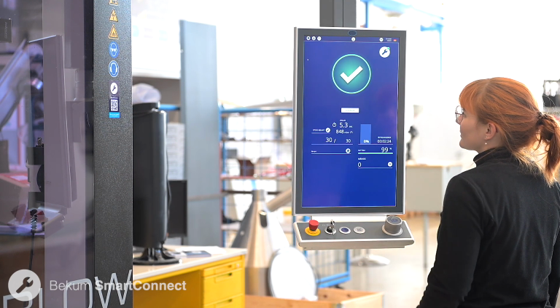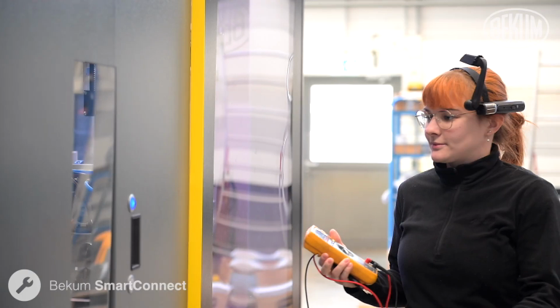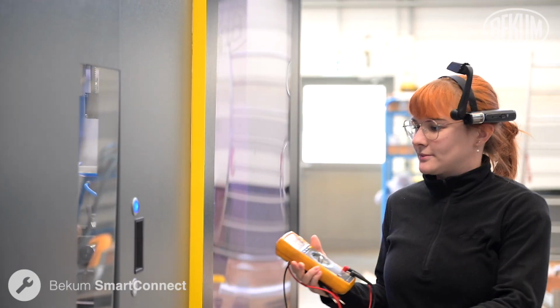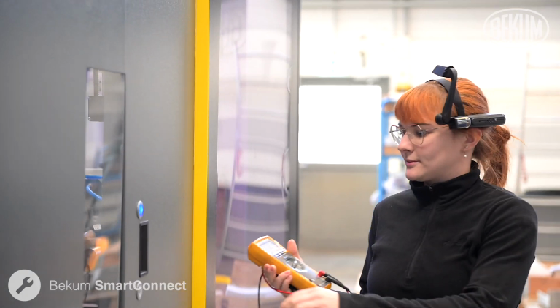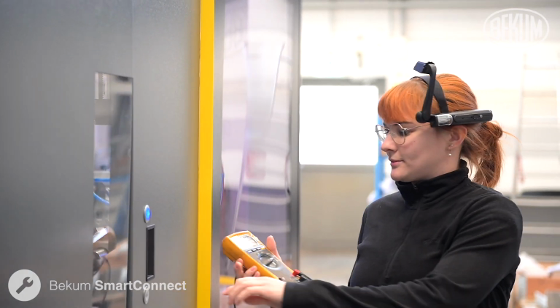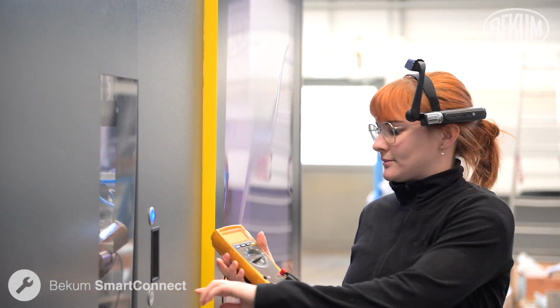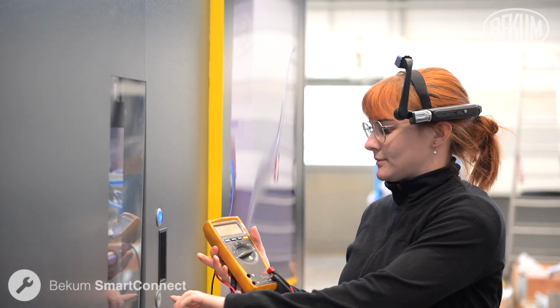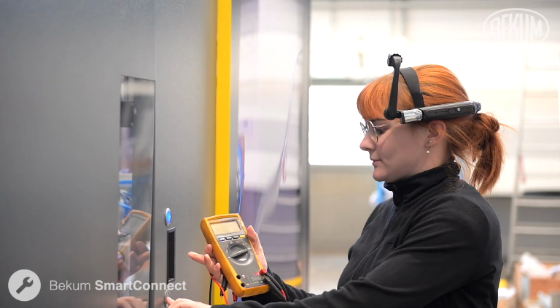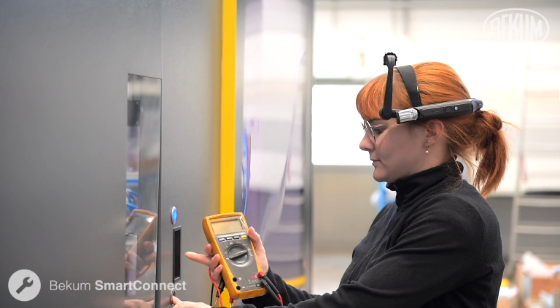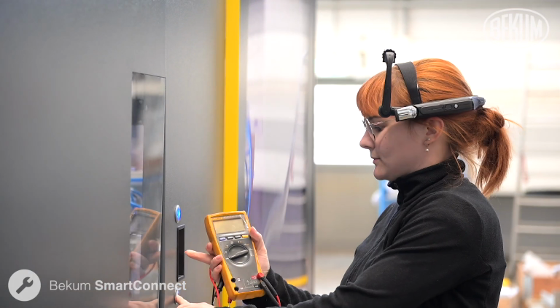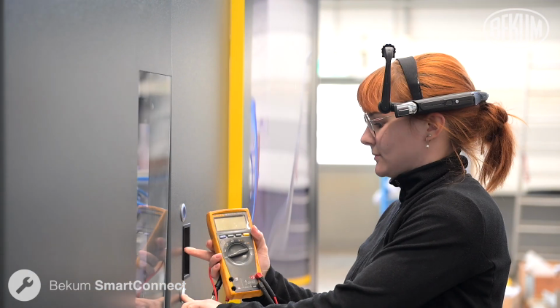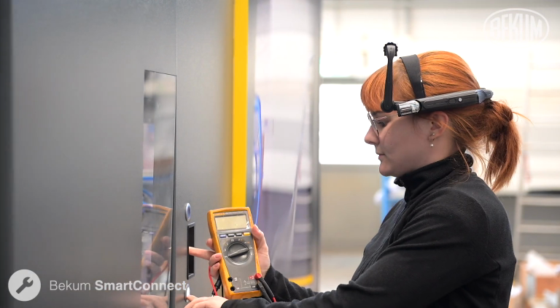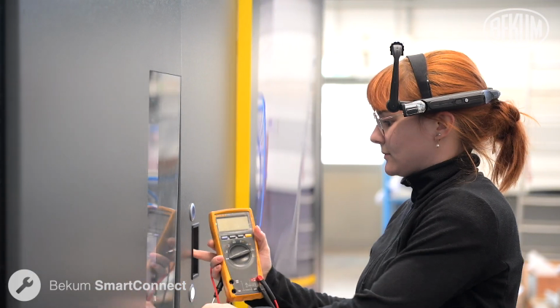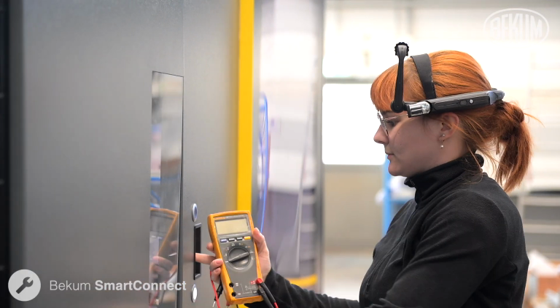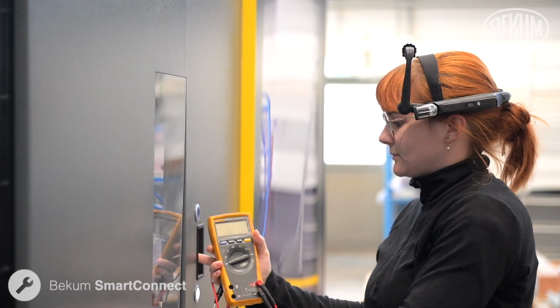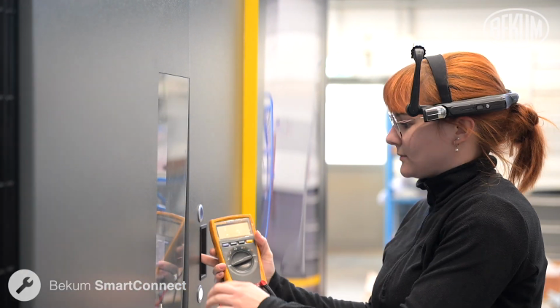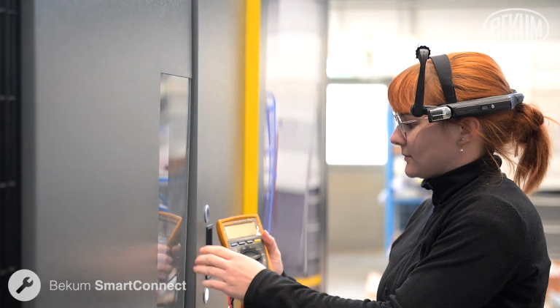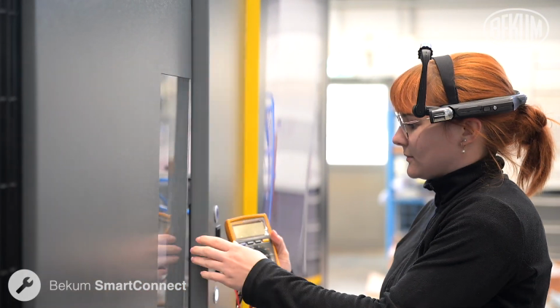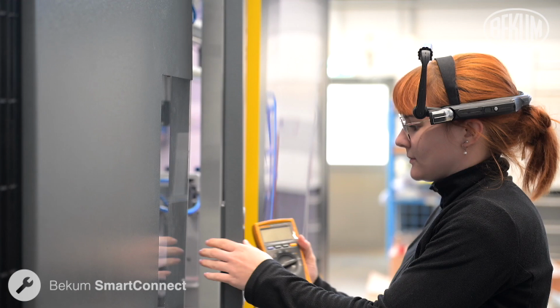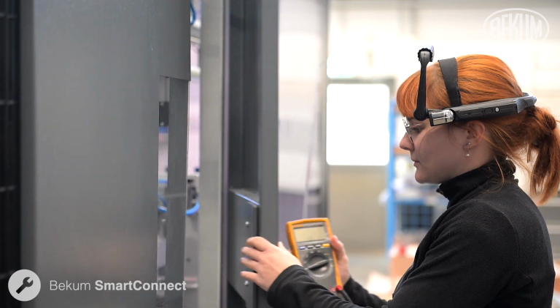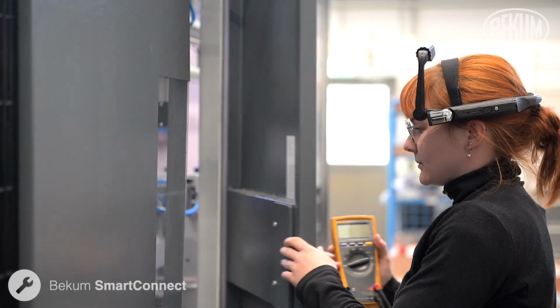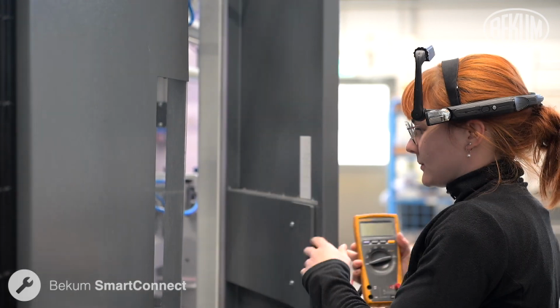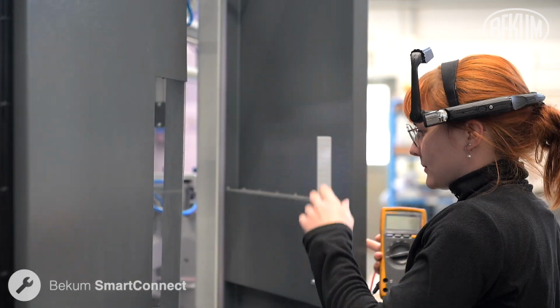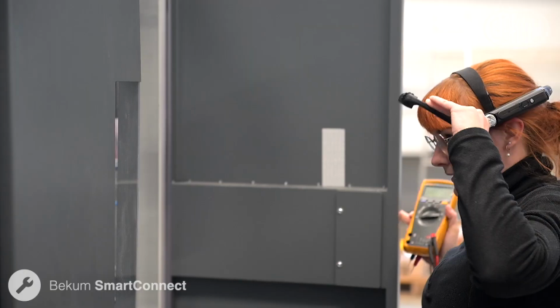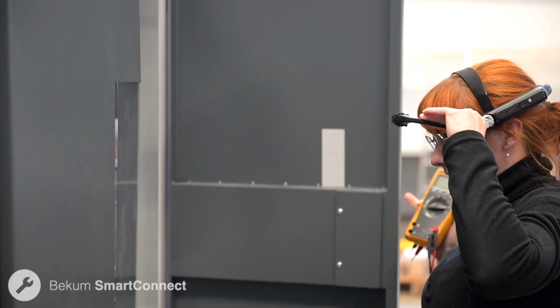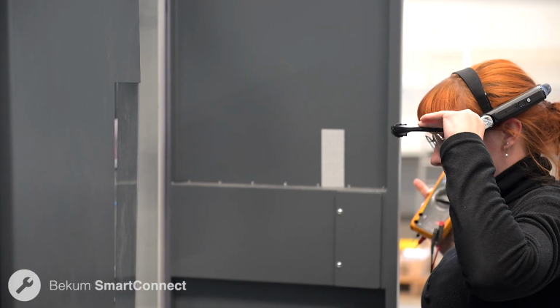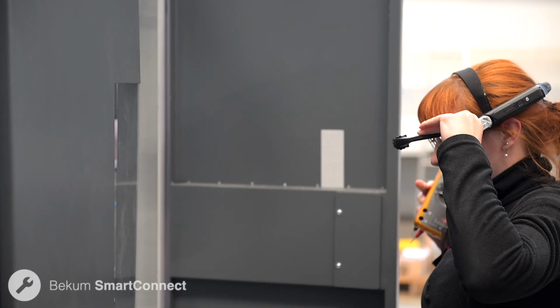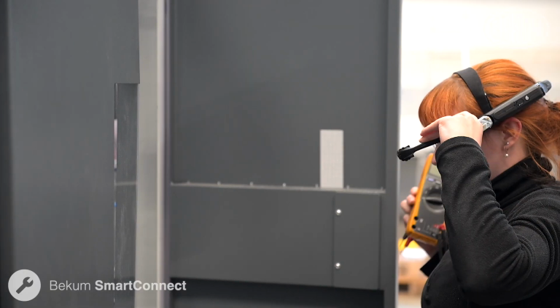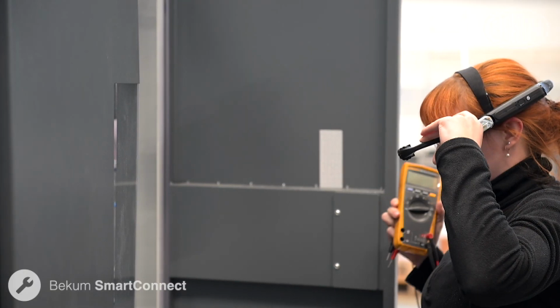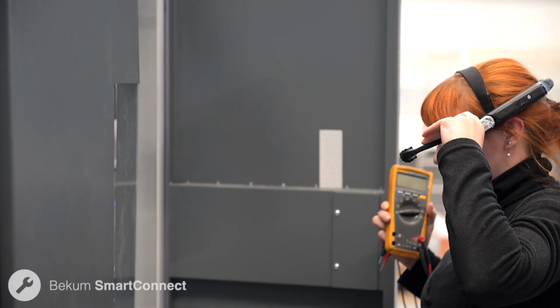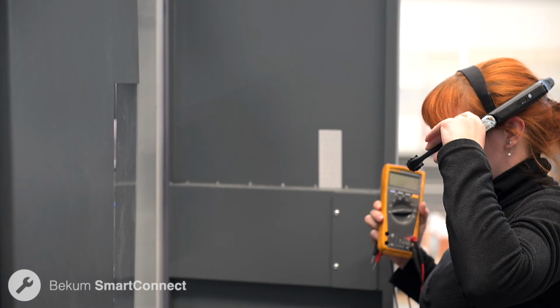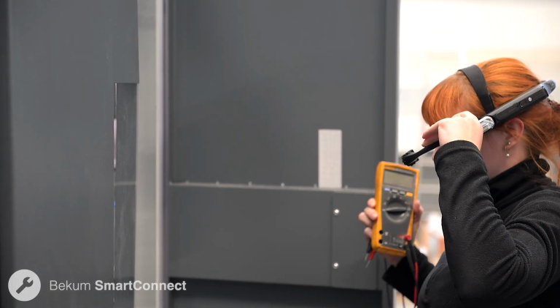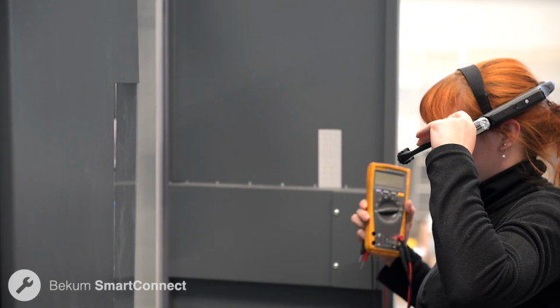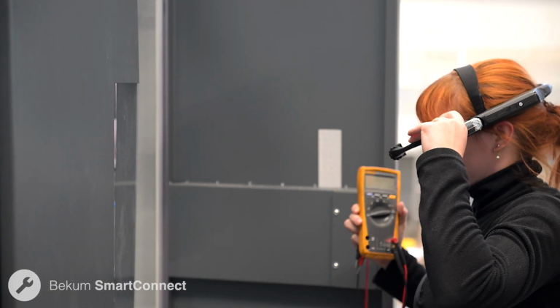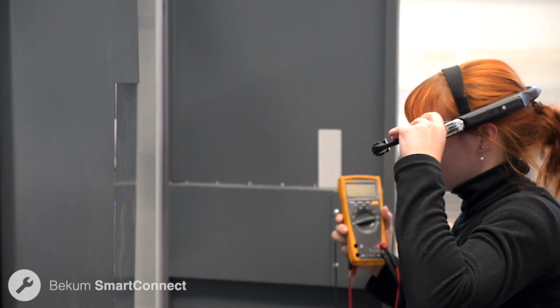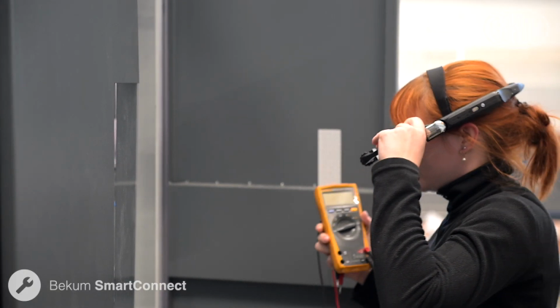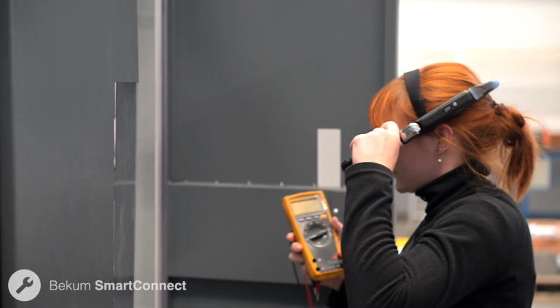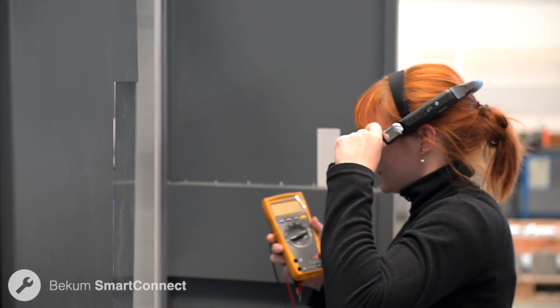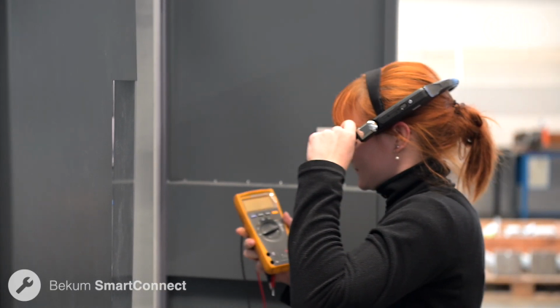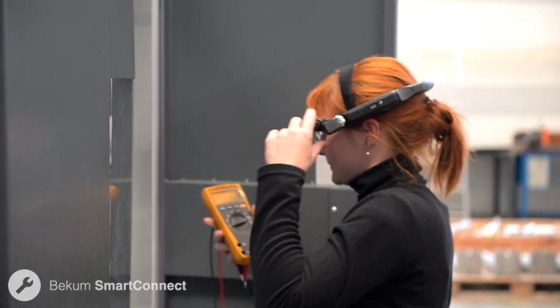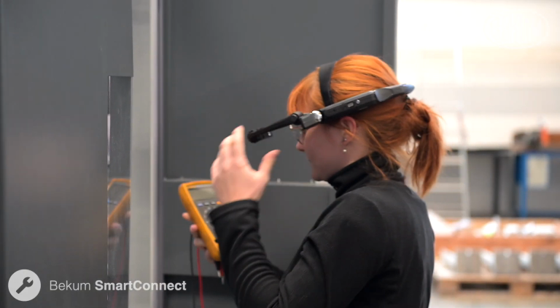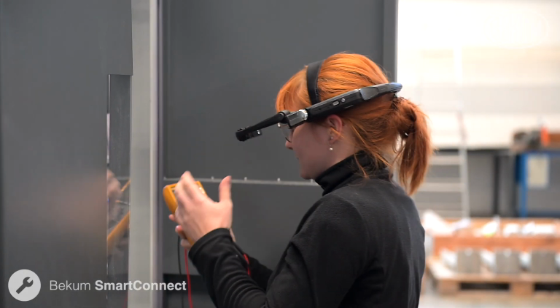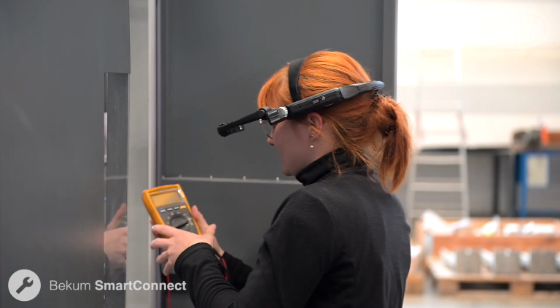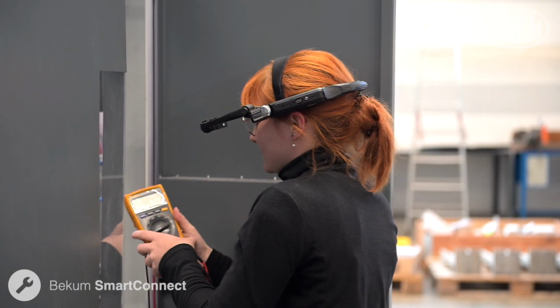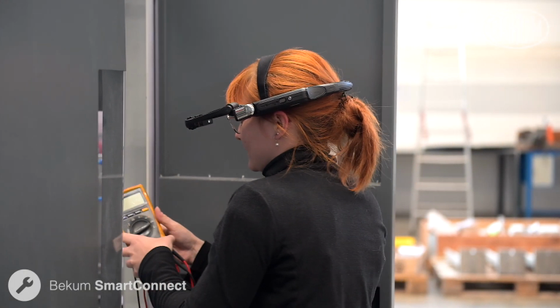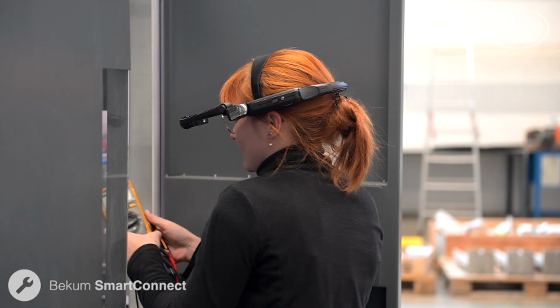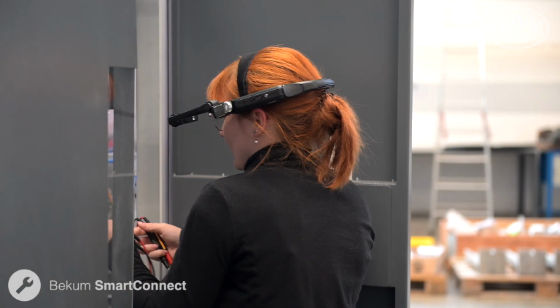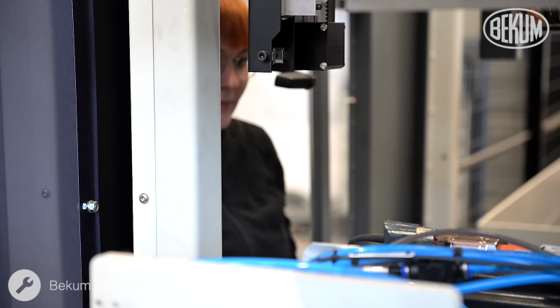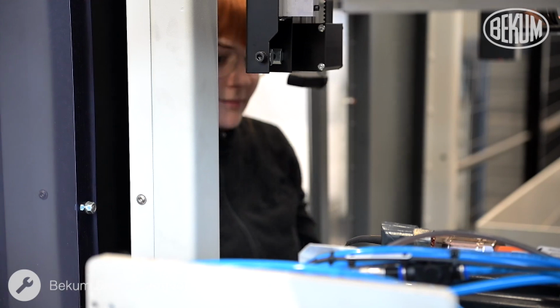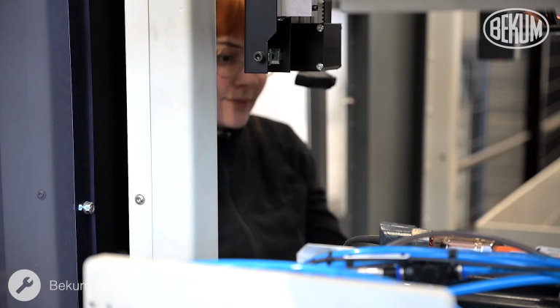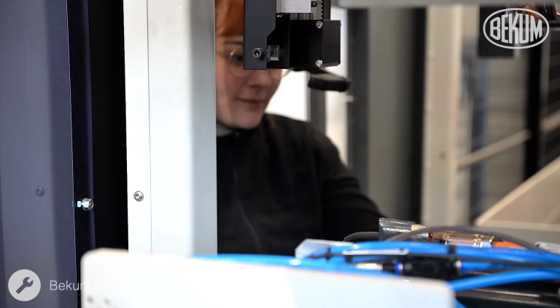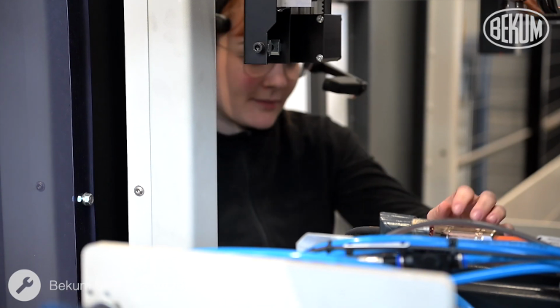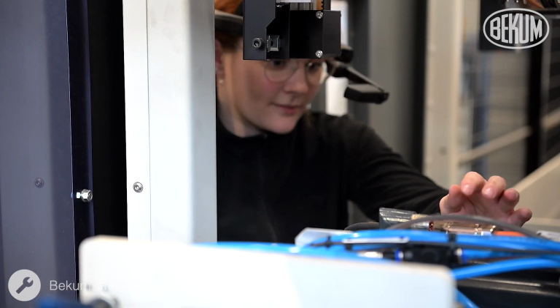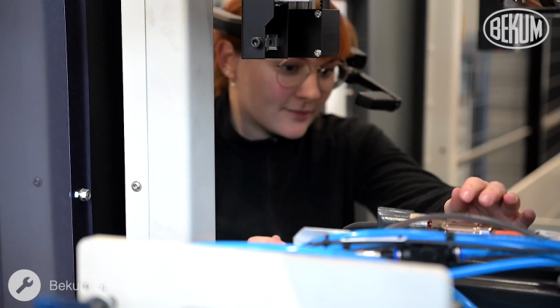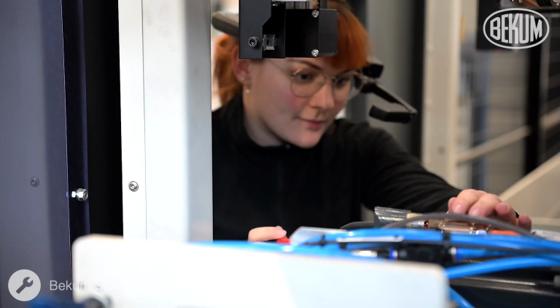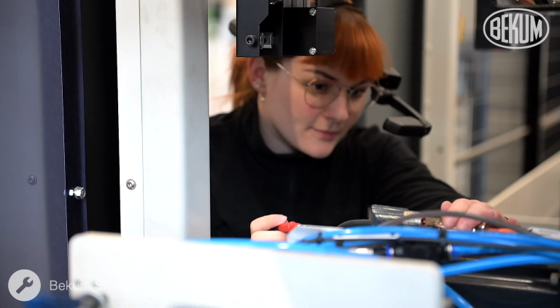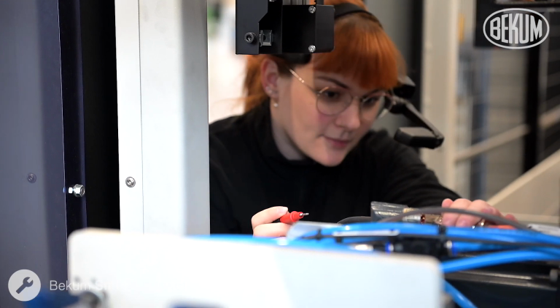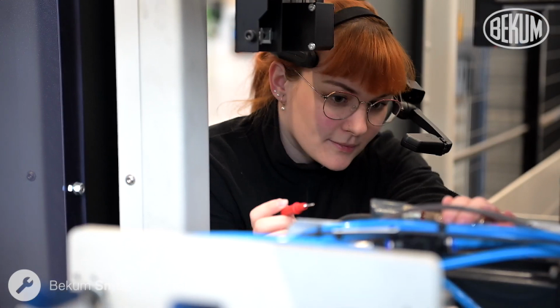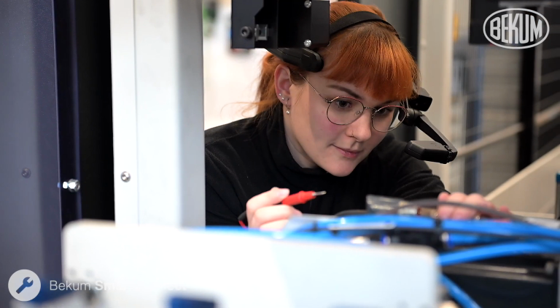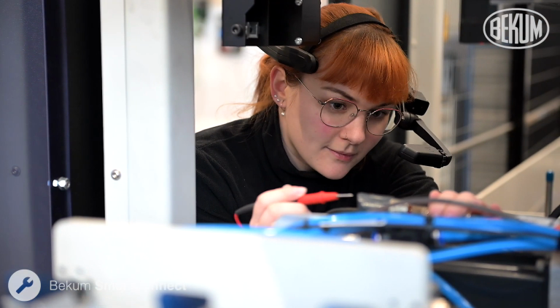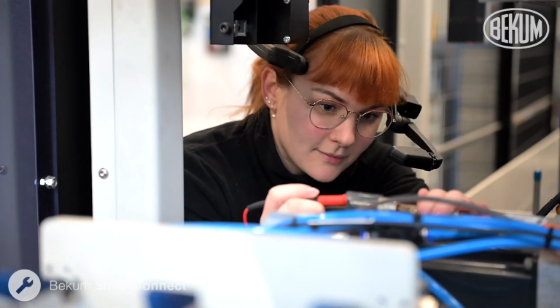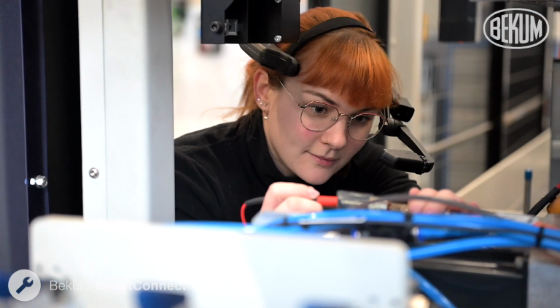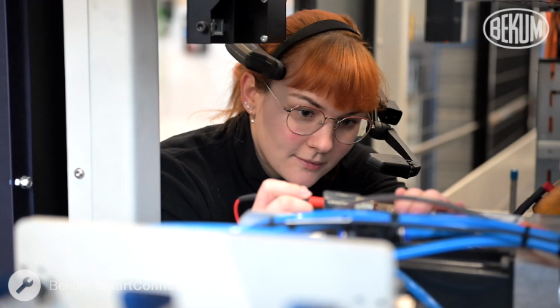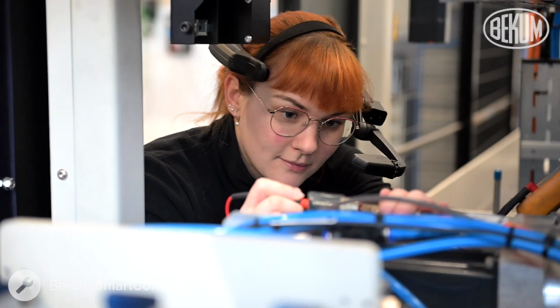Customers also have the option to use a VR headset, allowing them to keep both hands free for seamless and efficient remote maintenance.